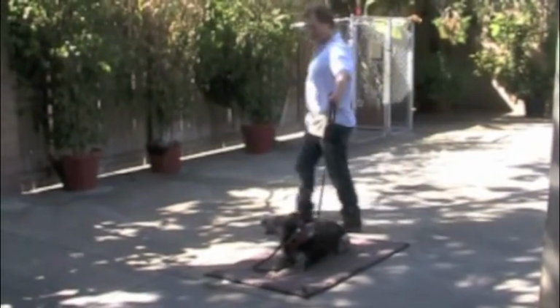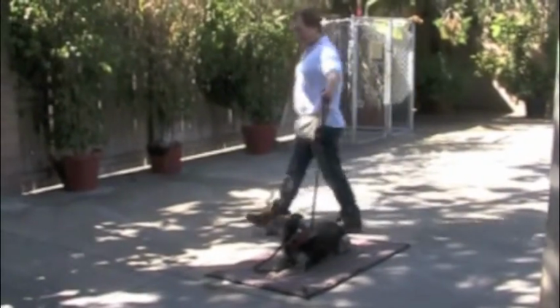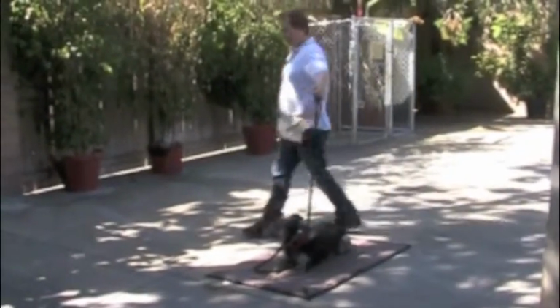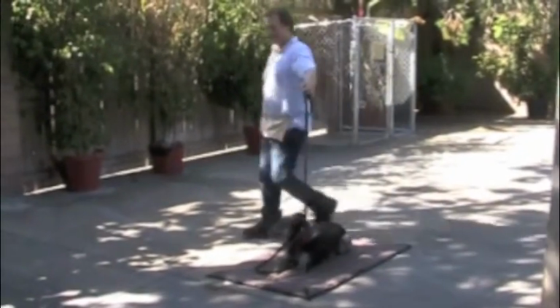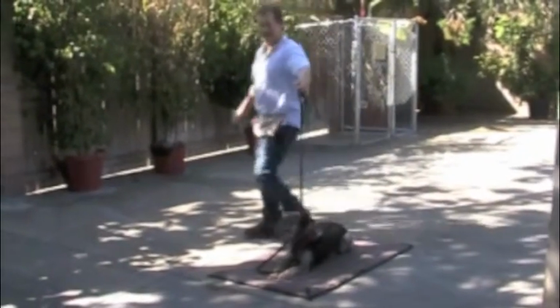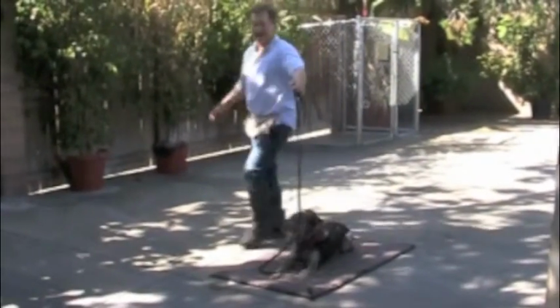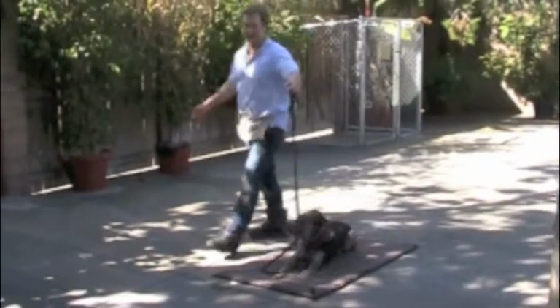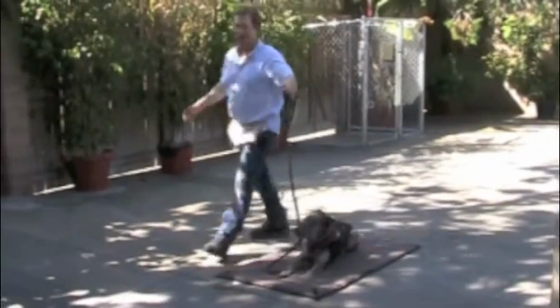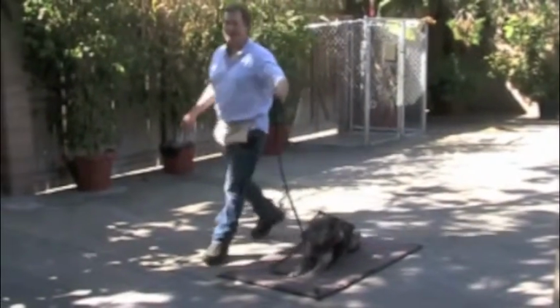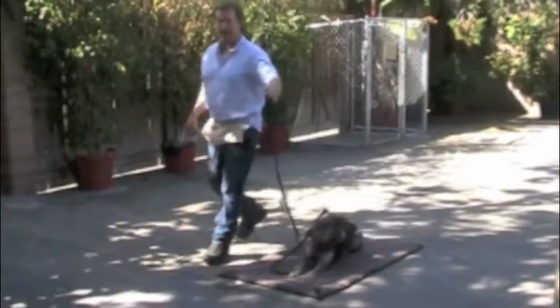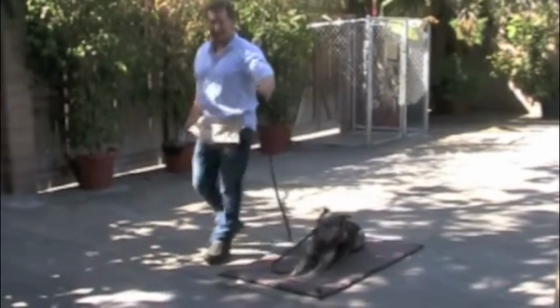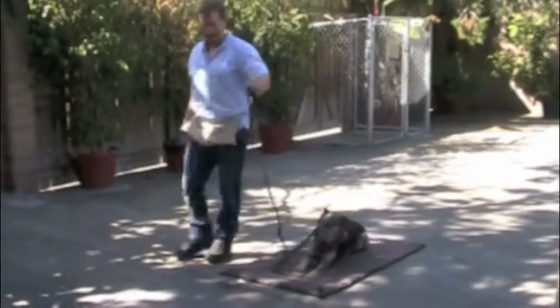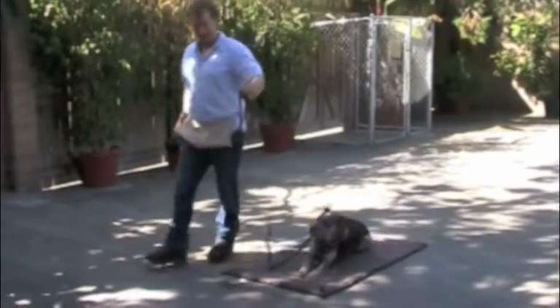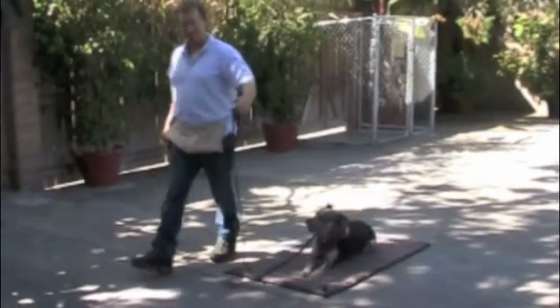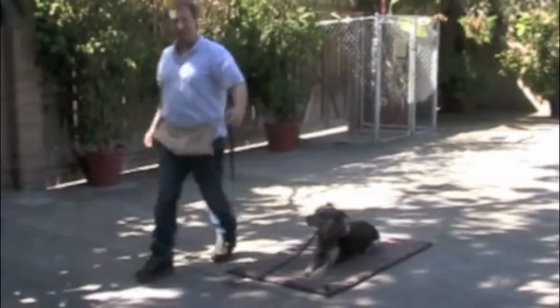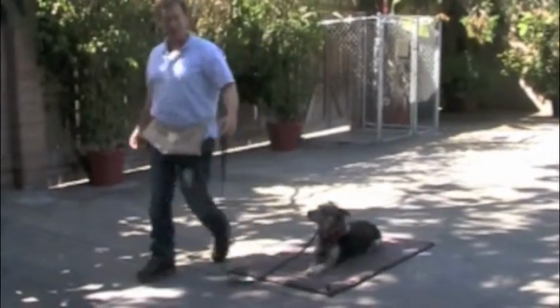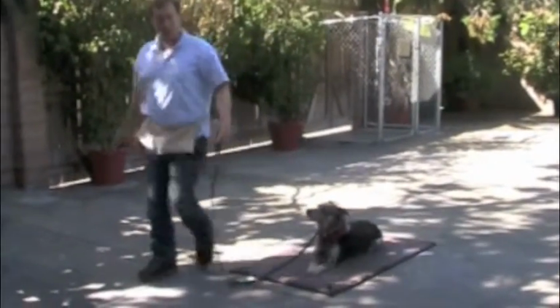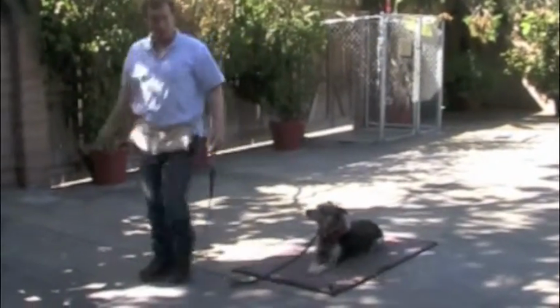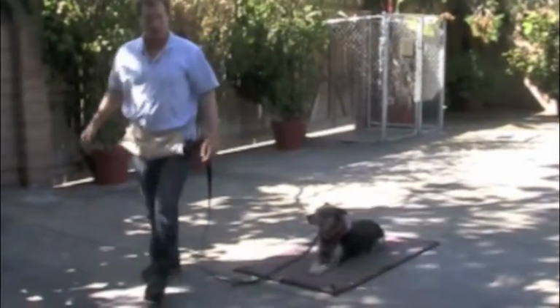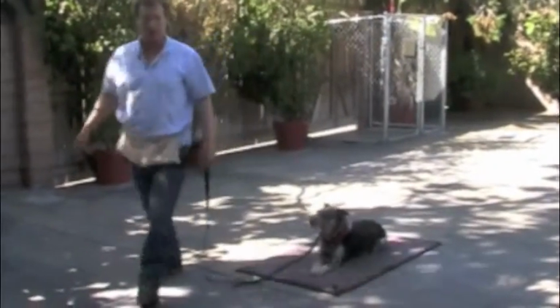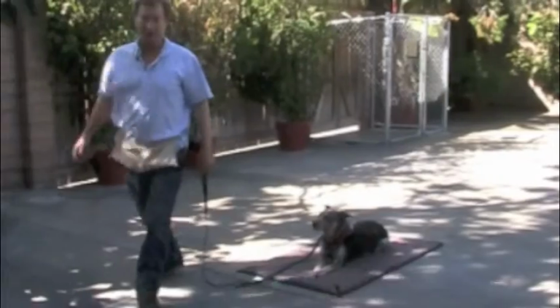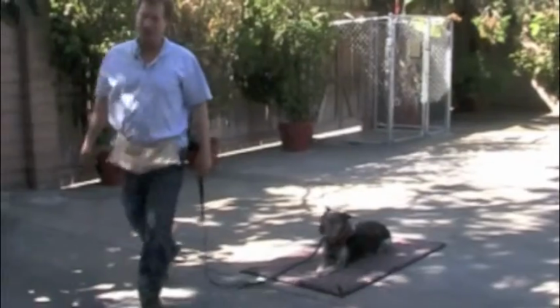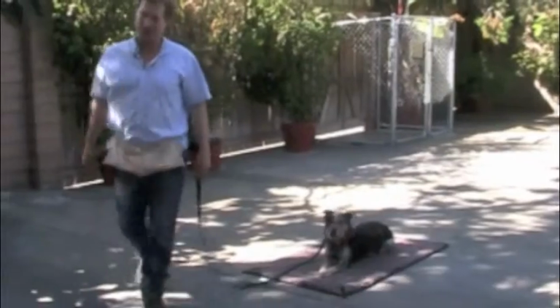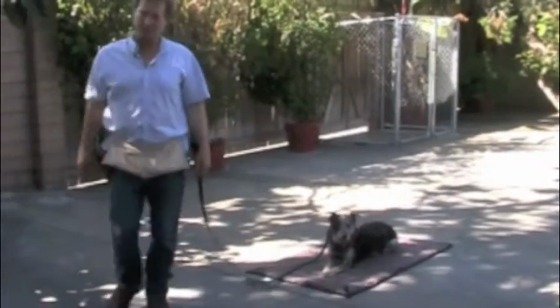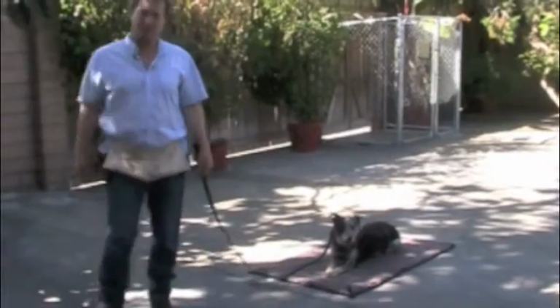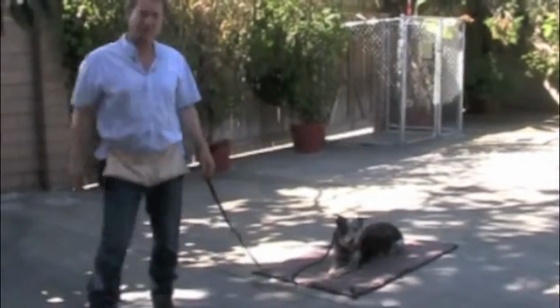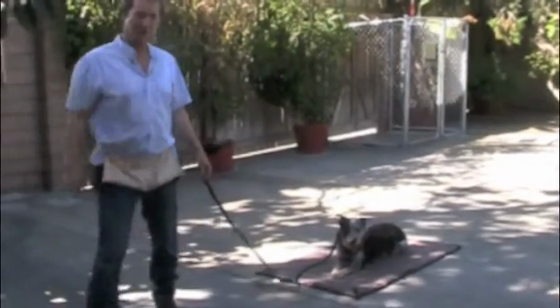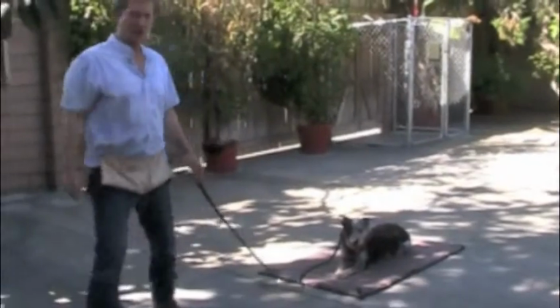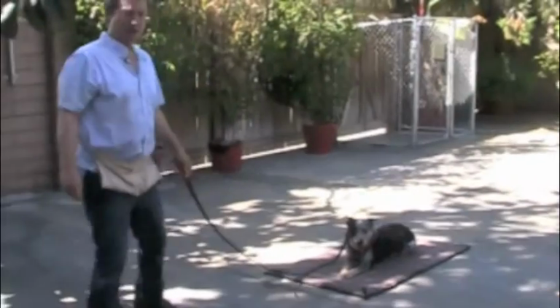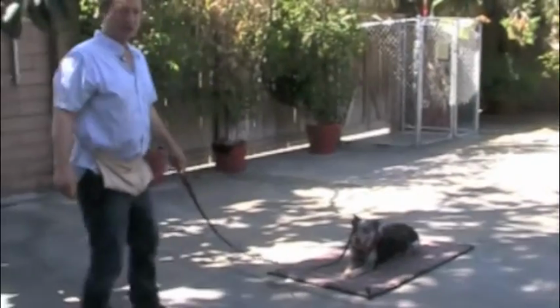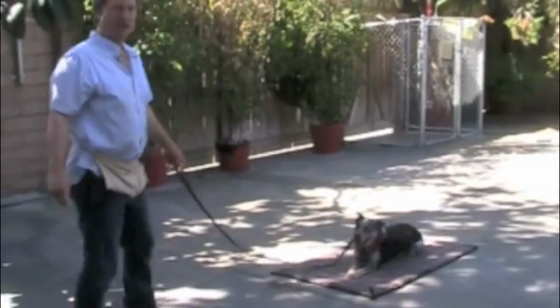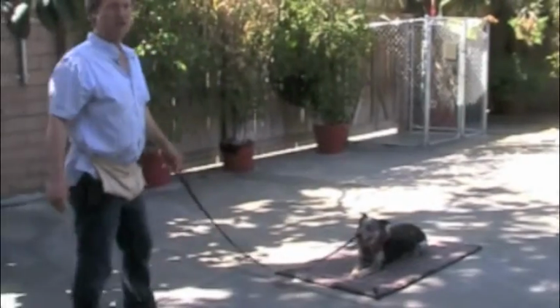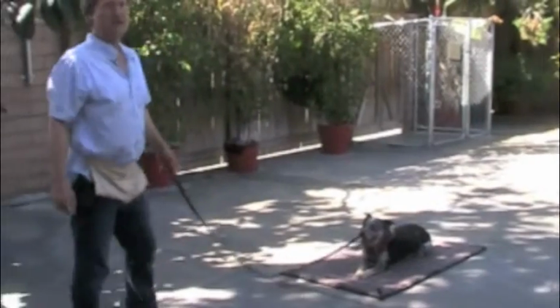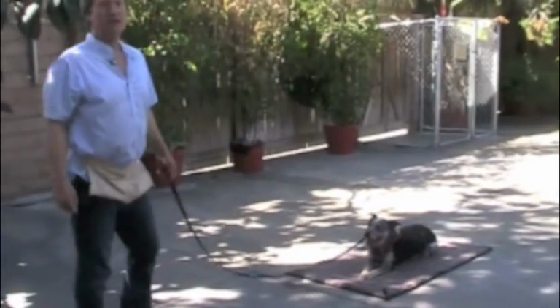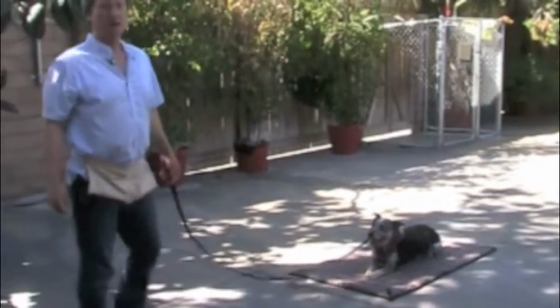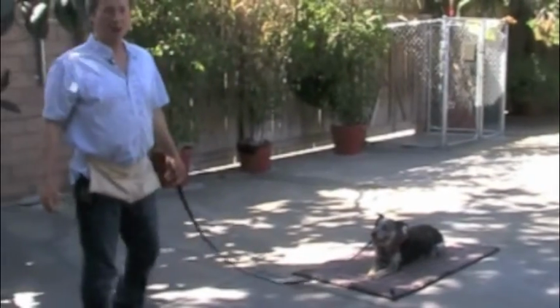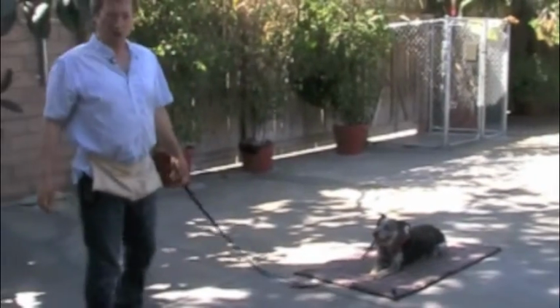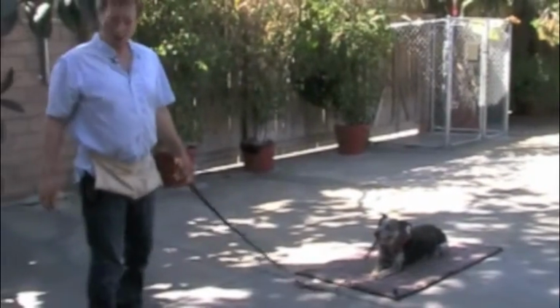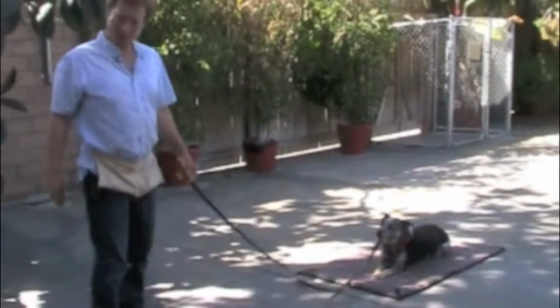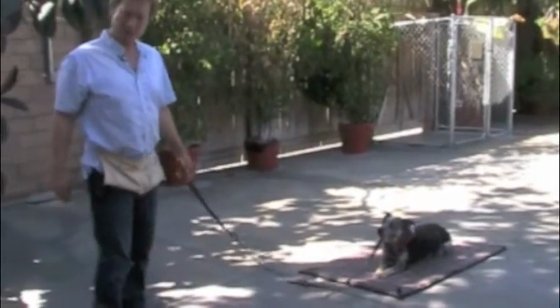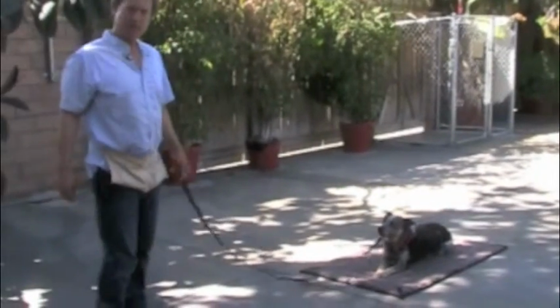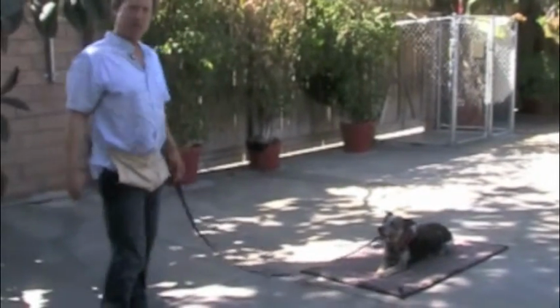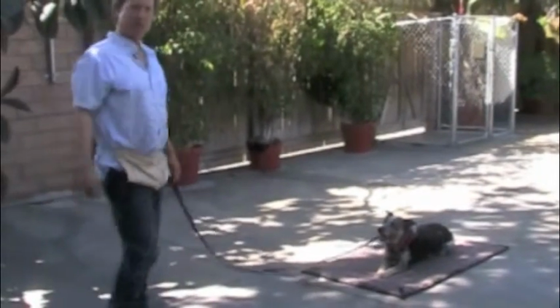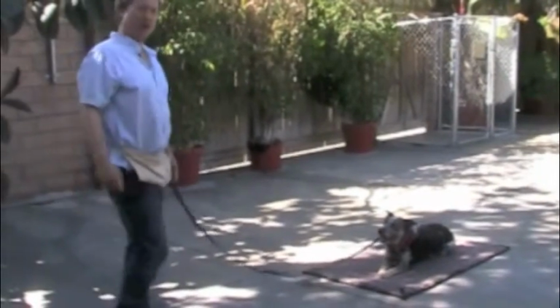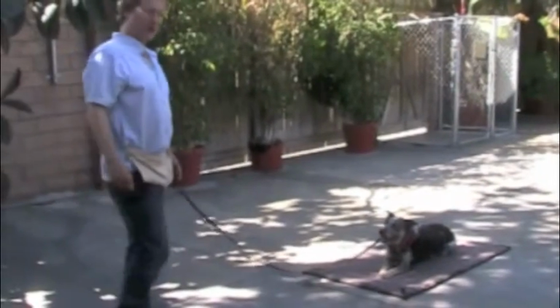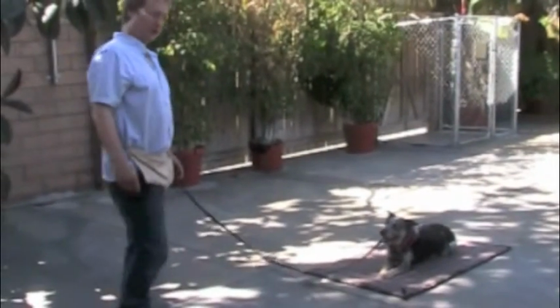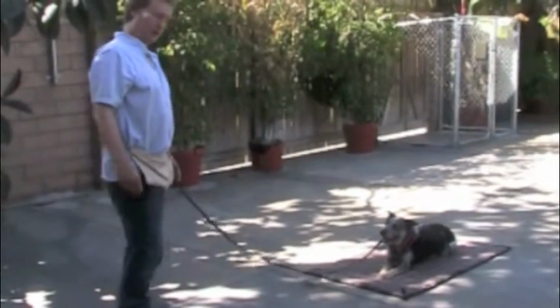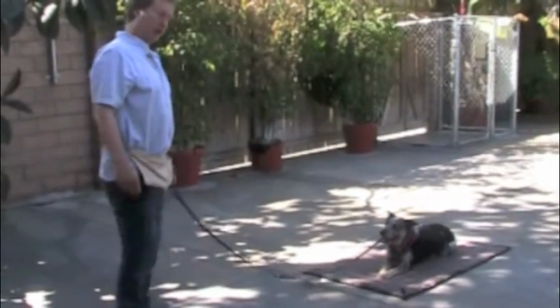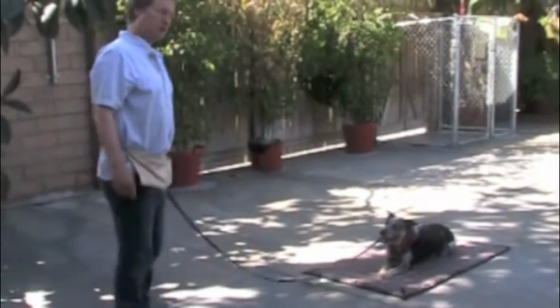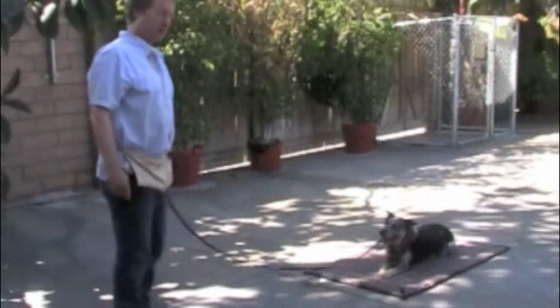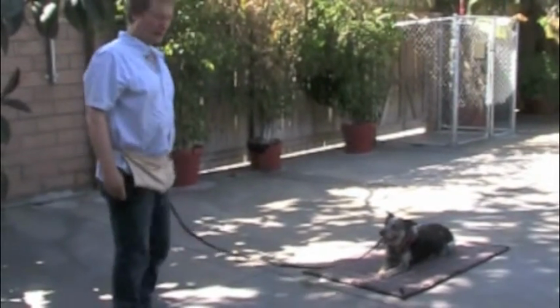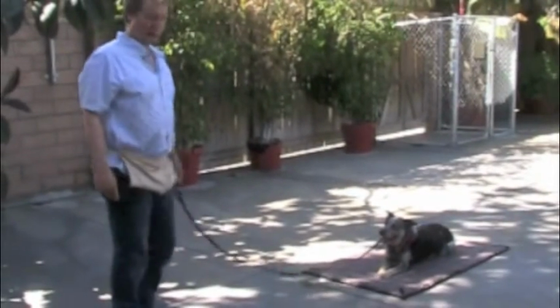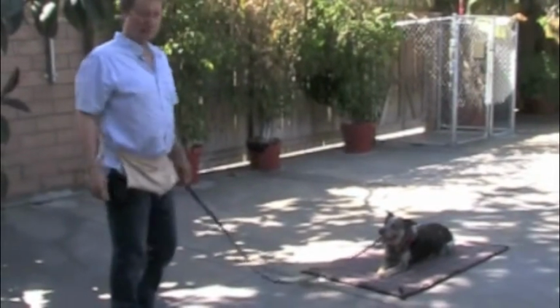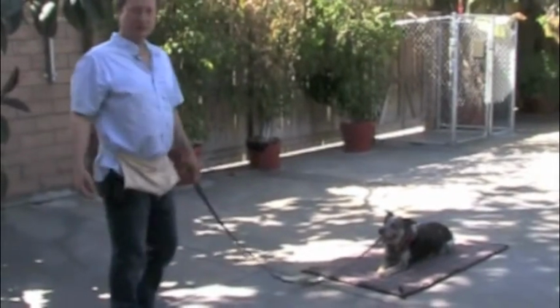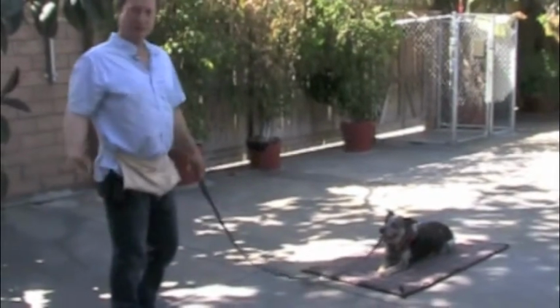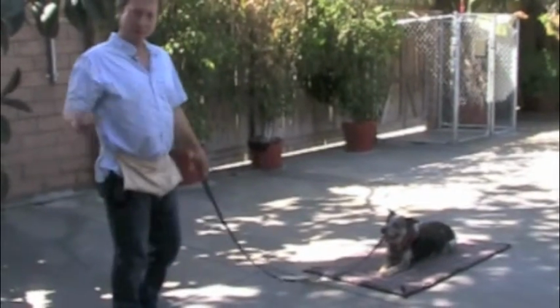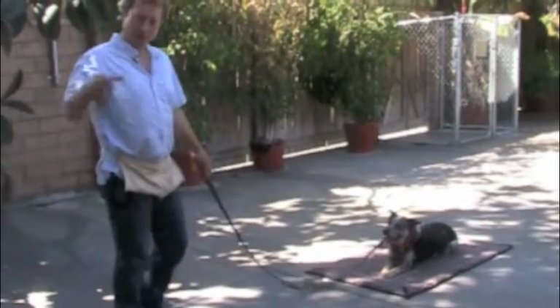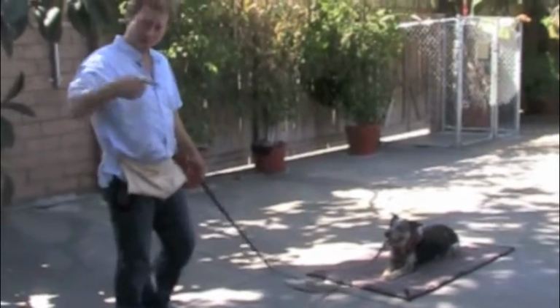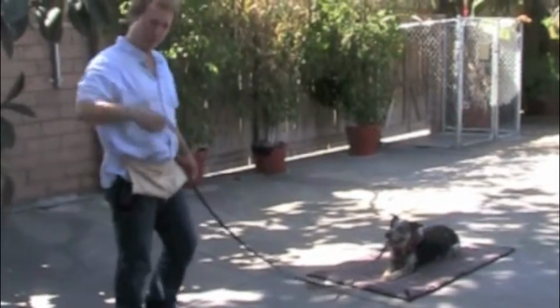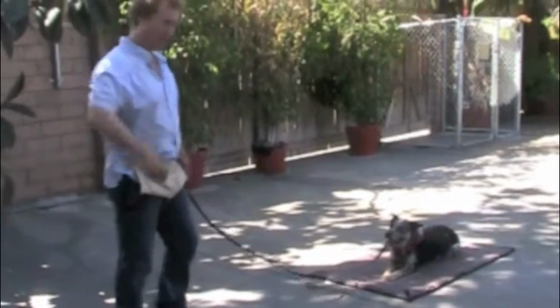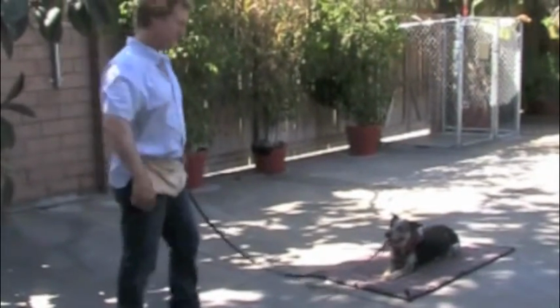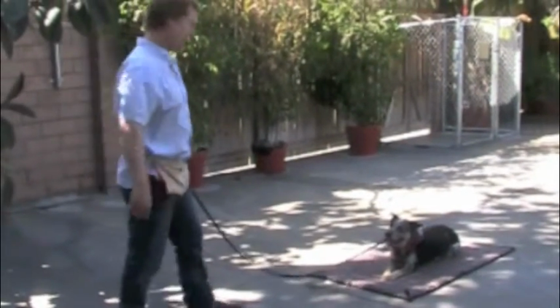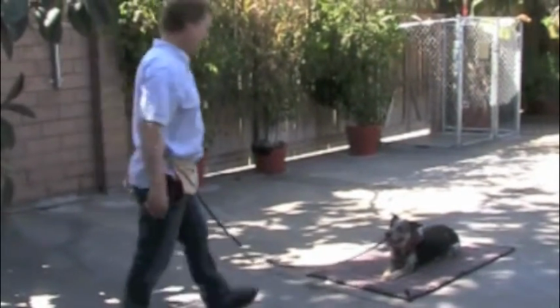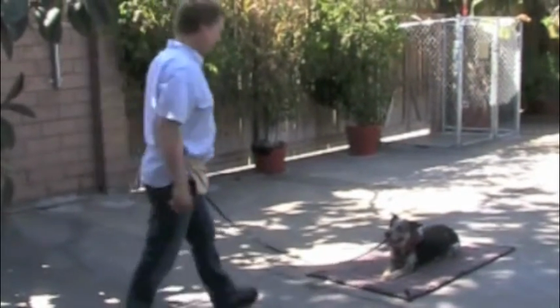If at any time he gets up before you release him, you're going to say no, and you're going to gently but firmly put him back.